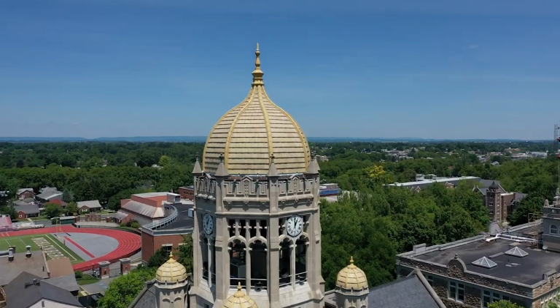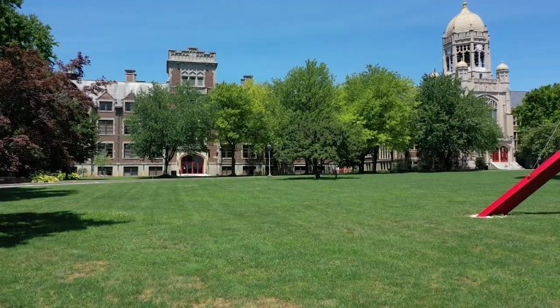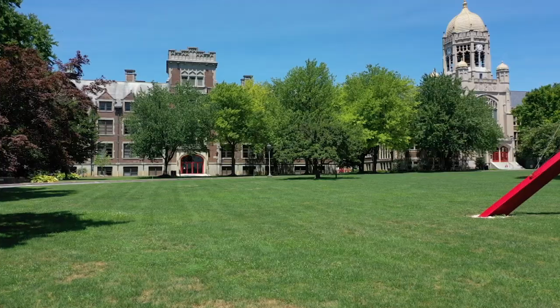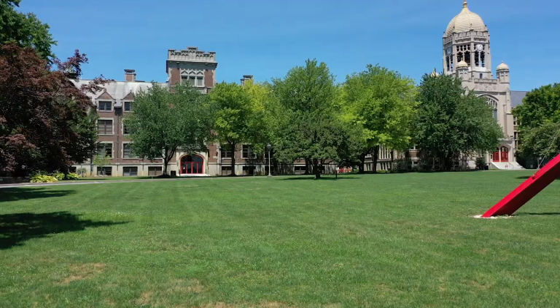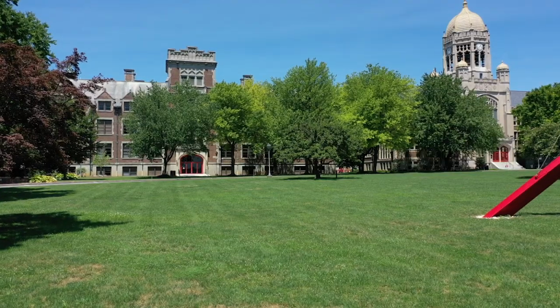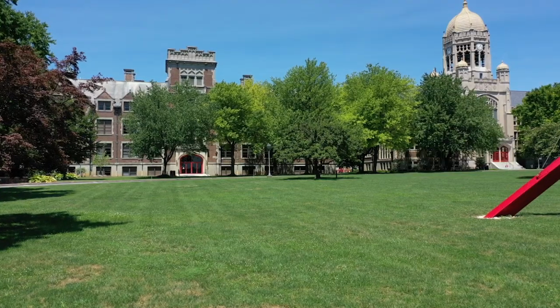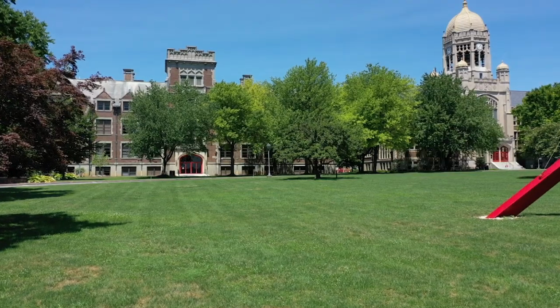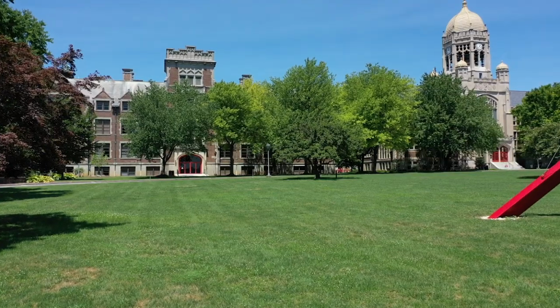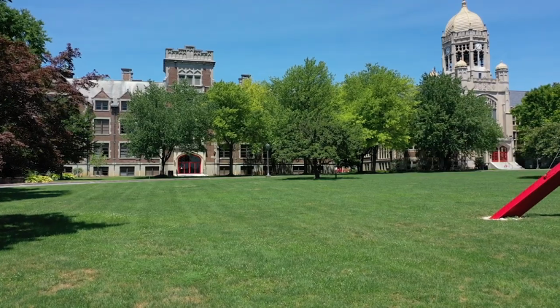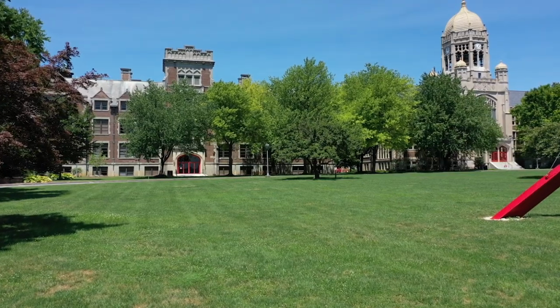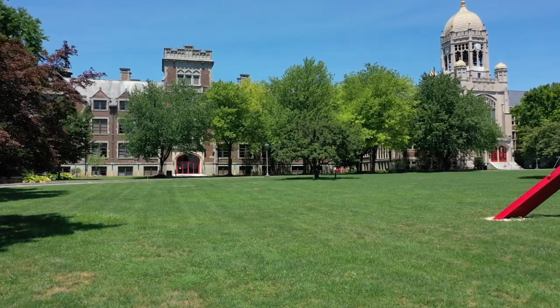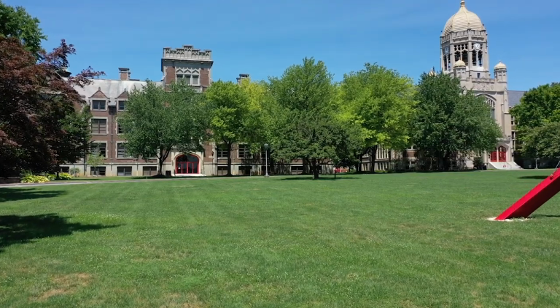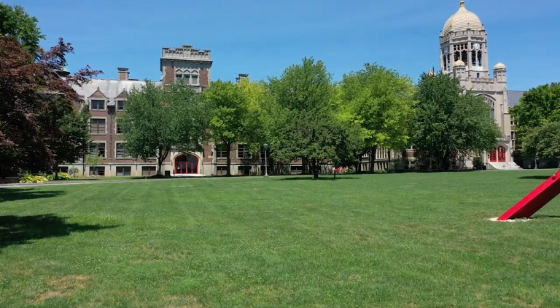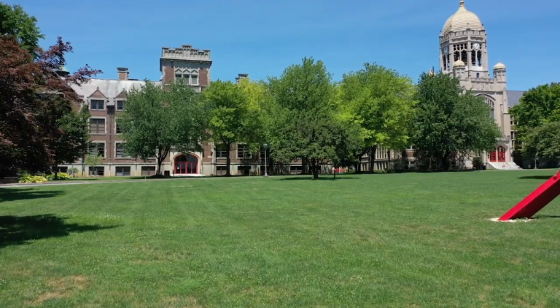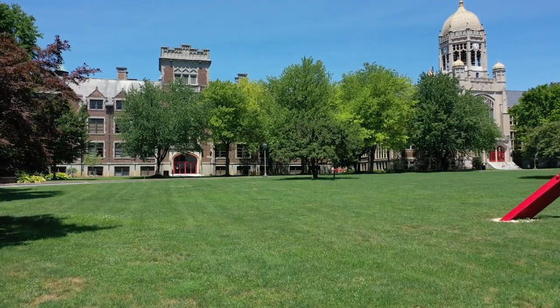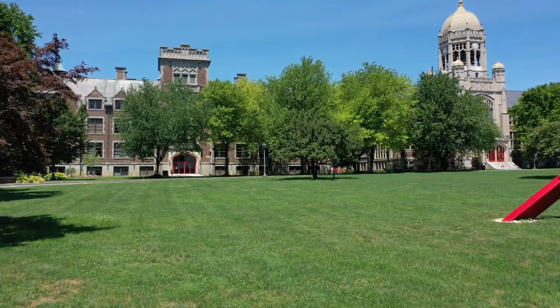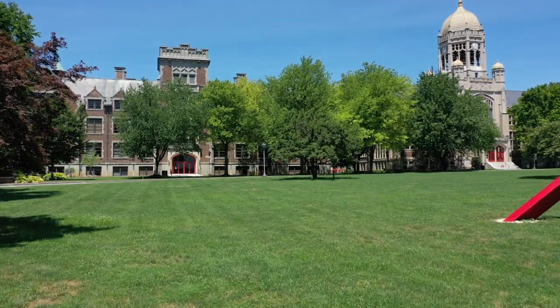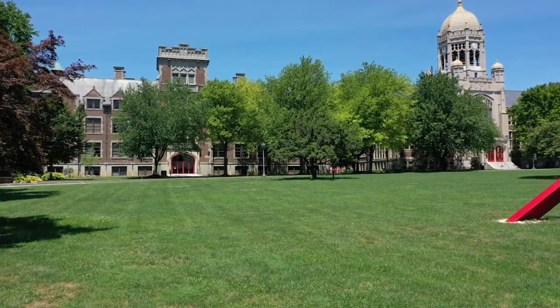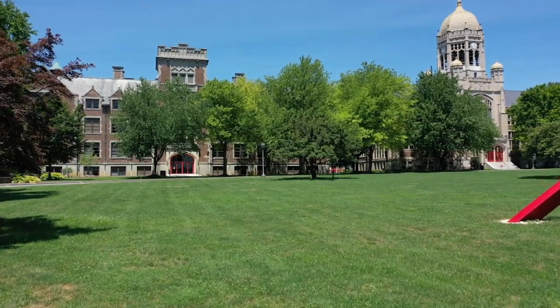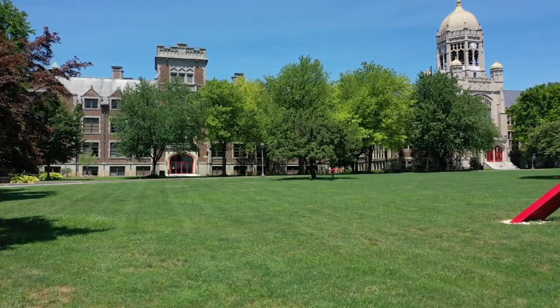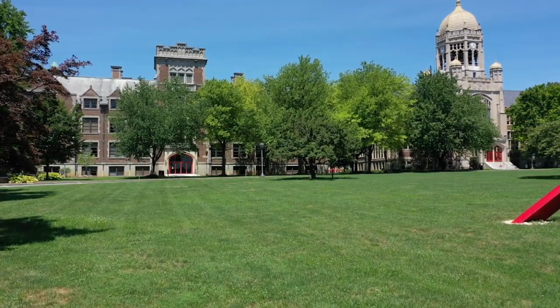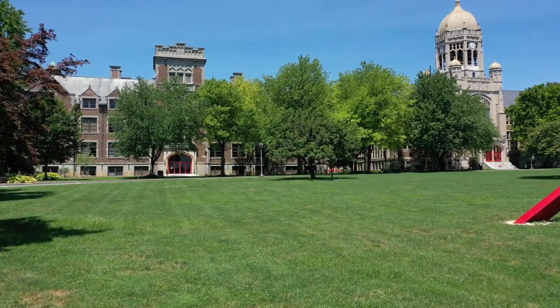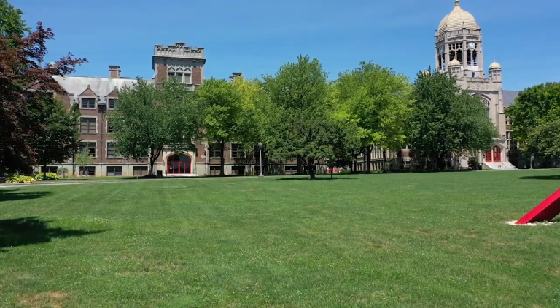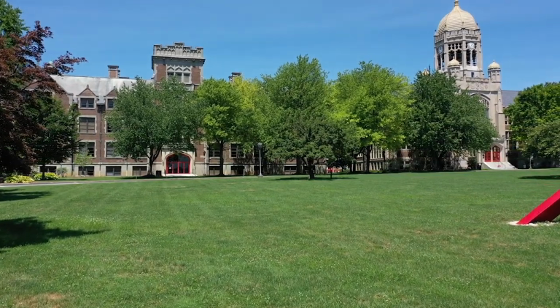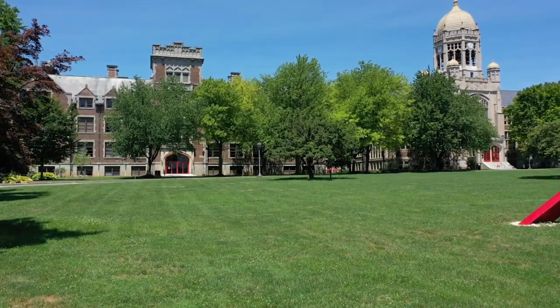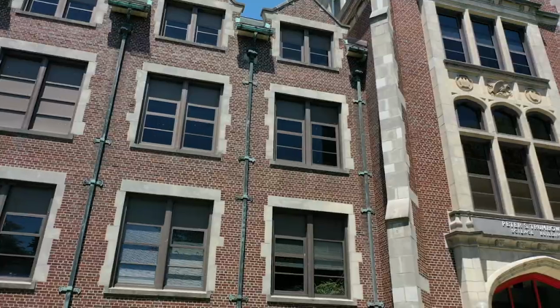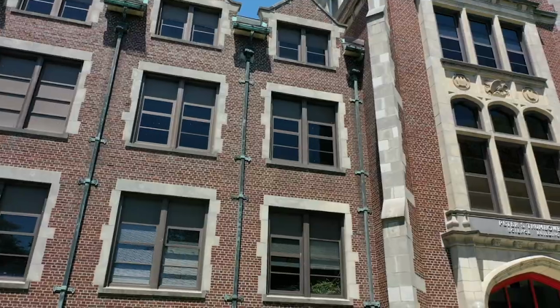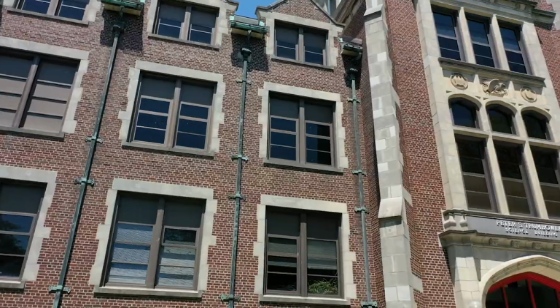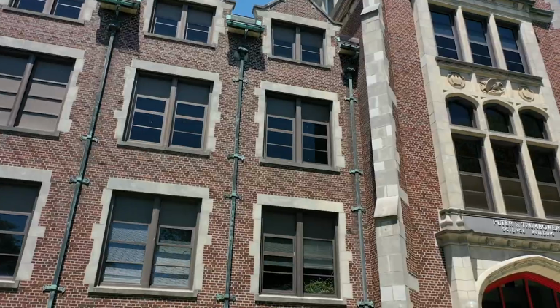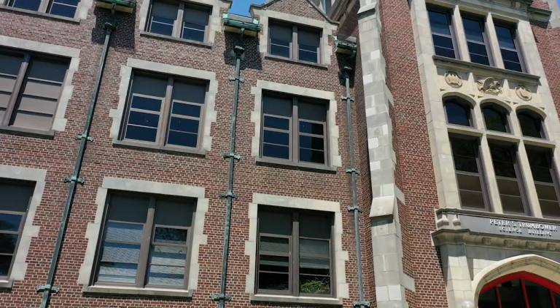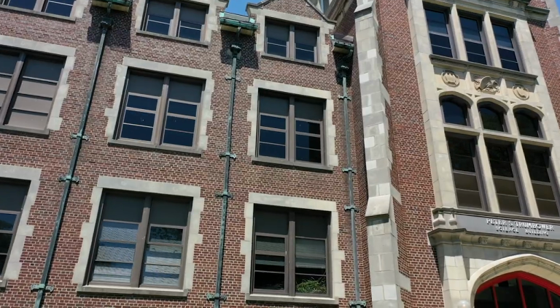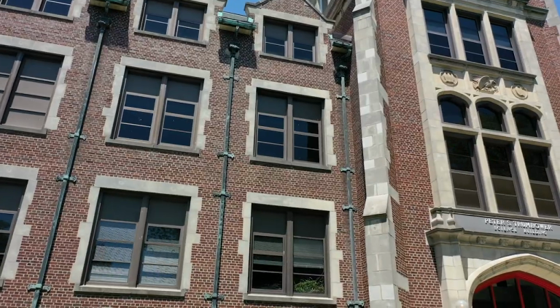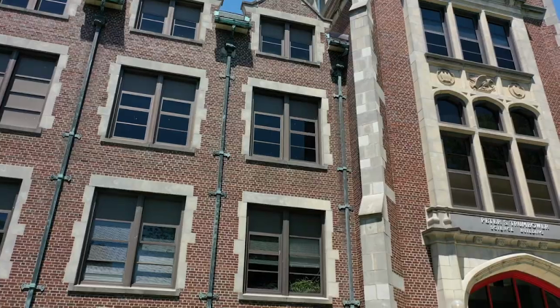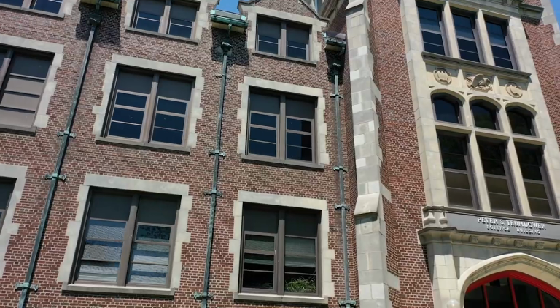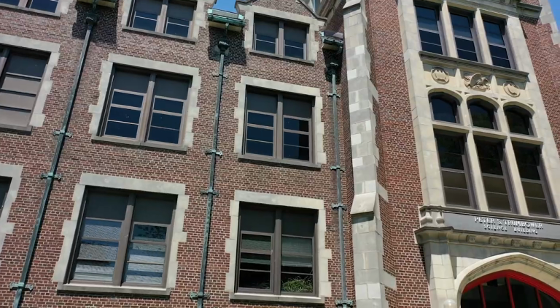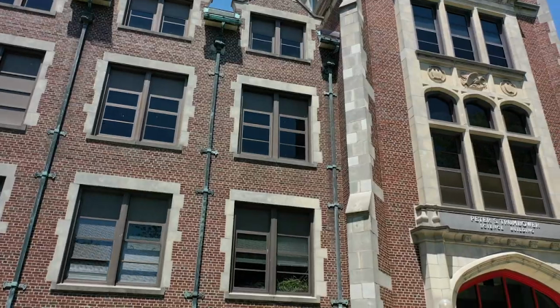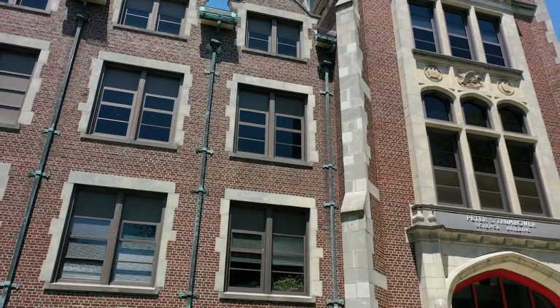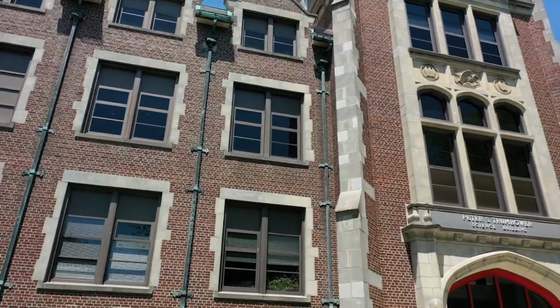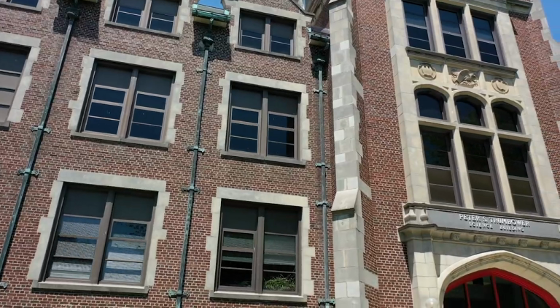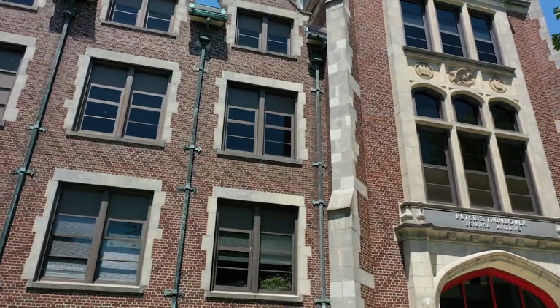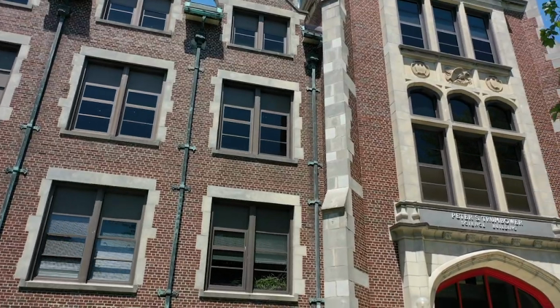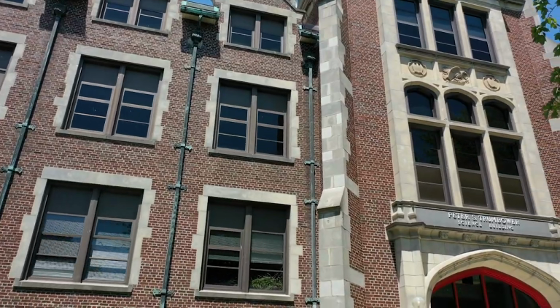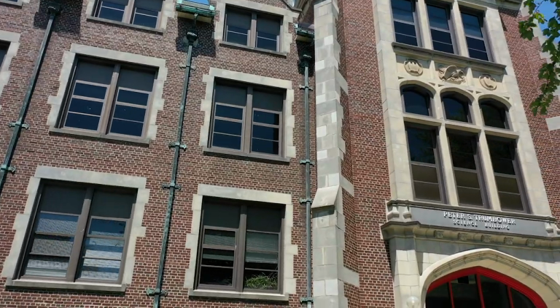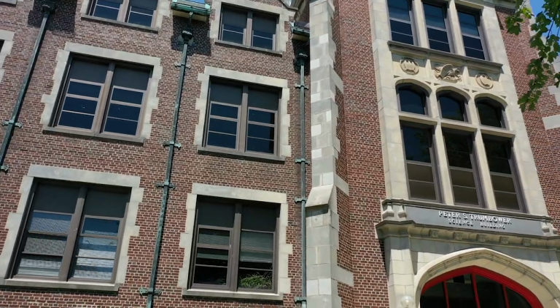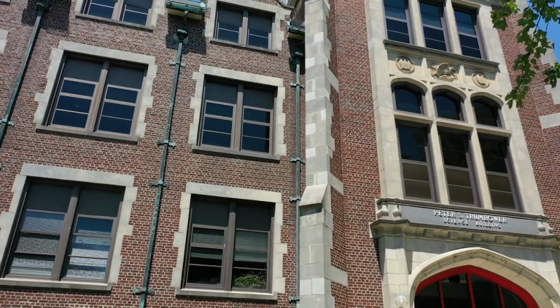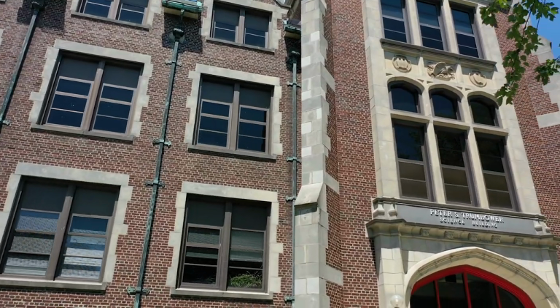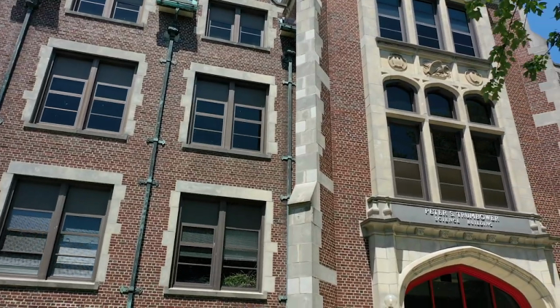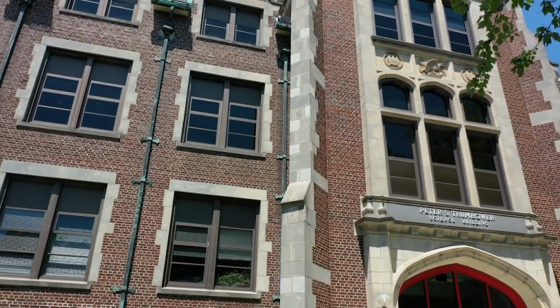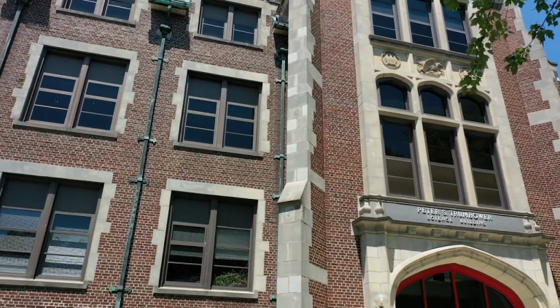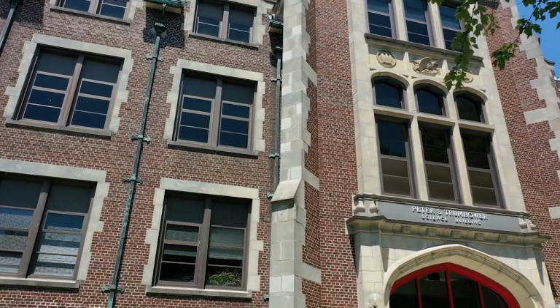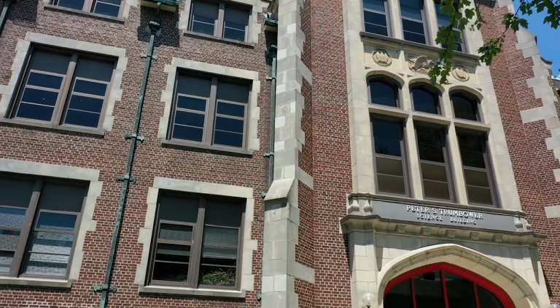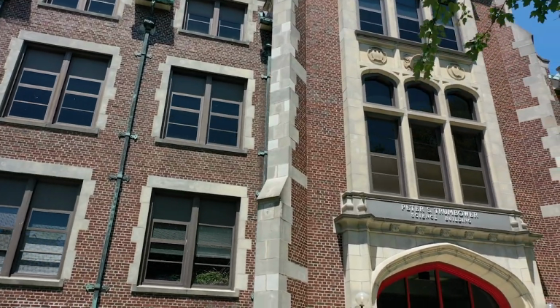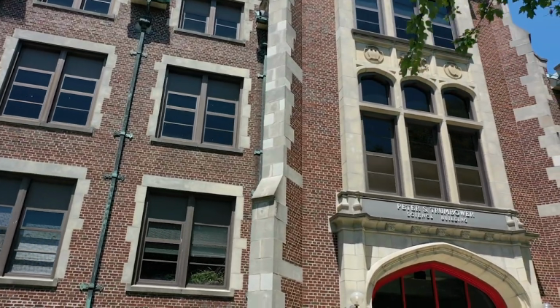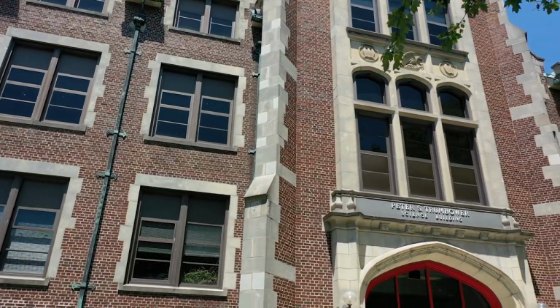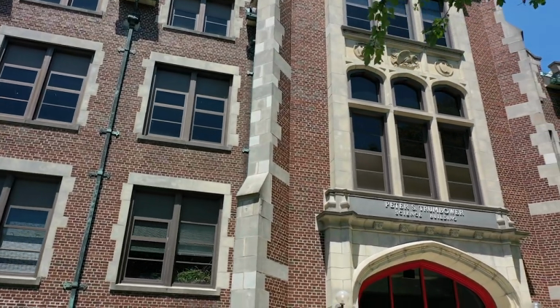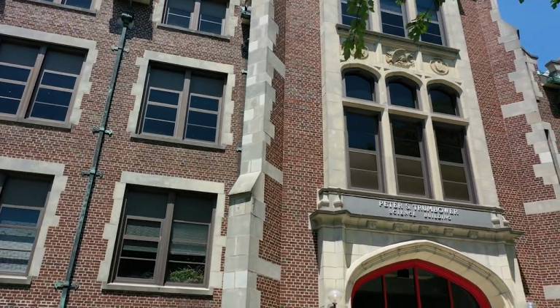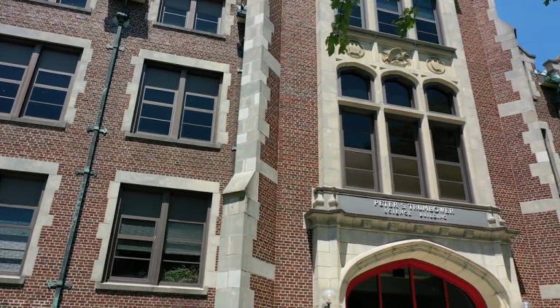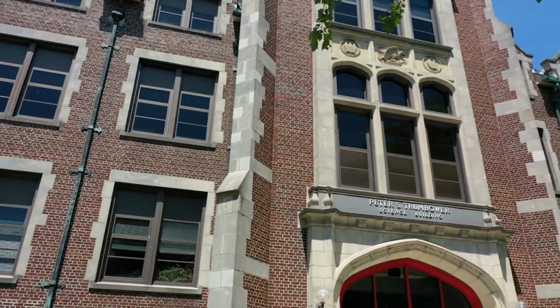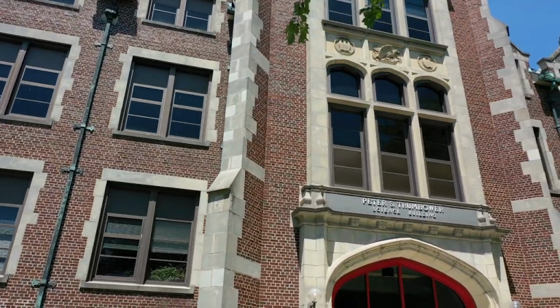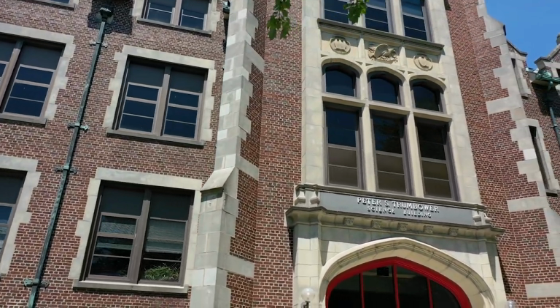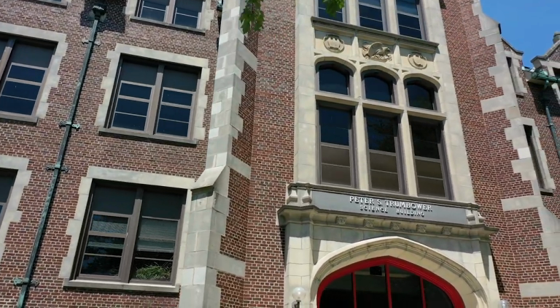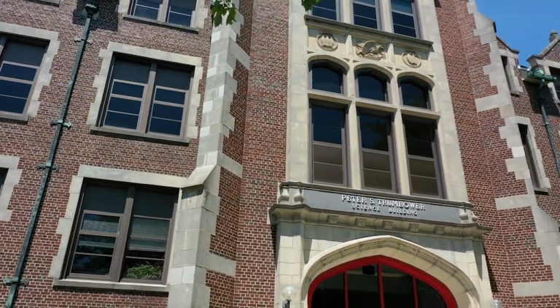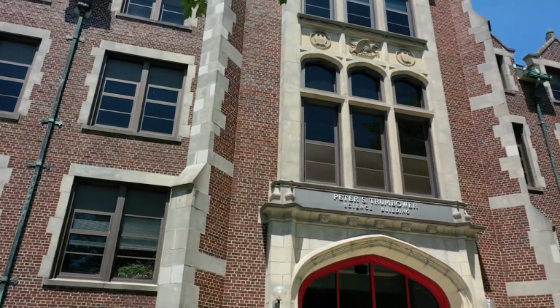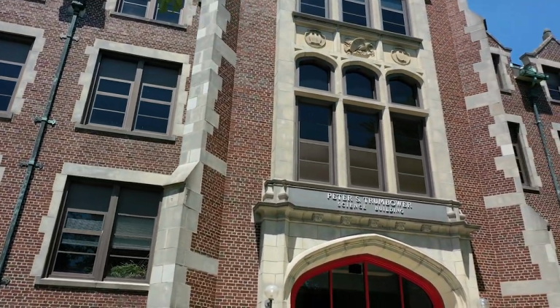Next to Haas is Trumbauer Hall, which houses the chemistry, math, computer science, and physics departments.